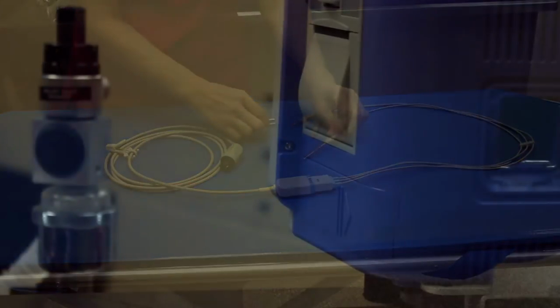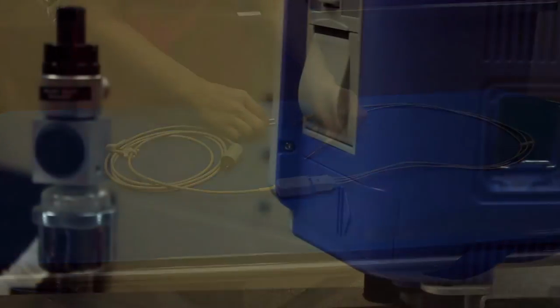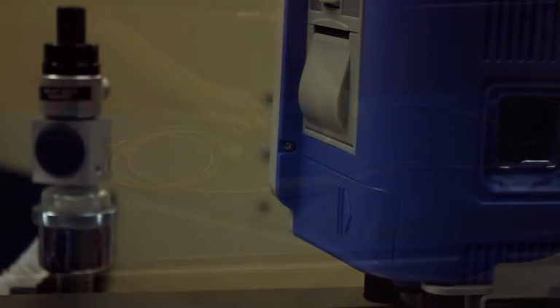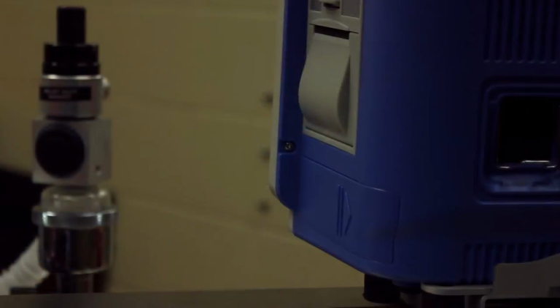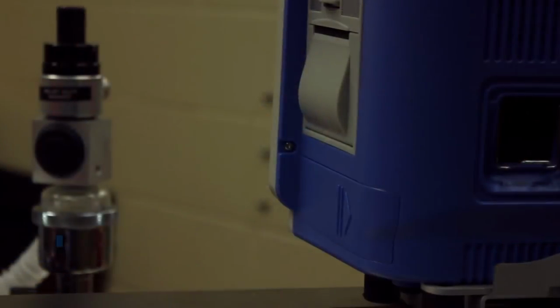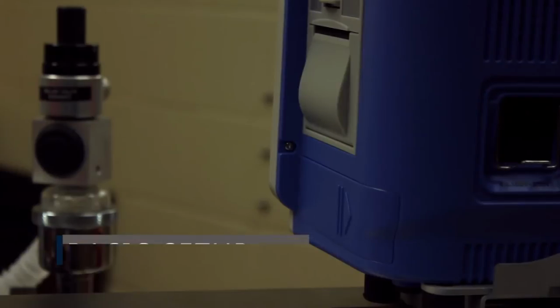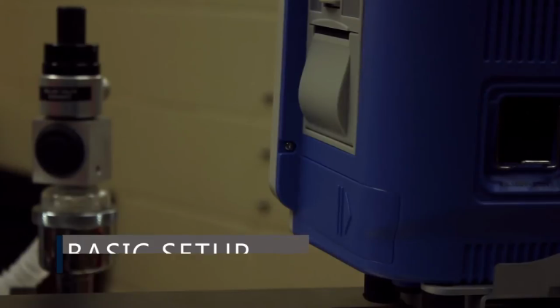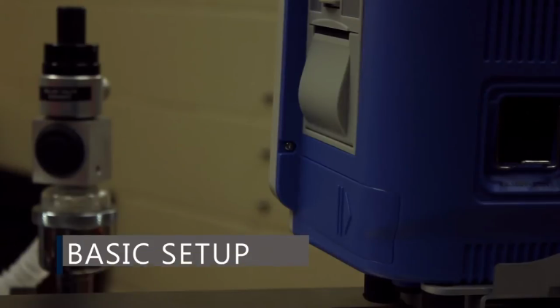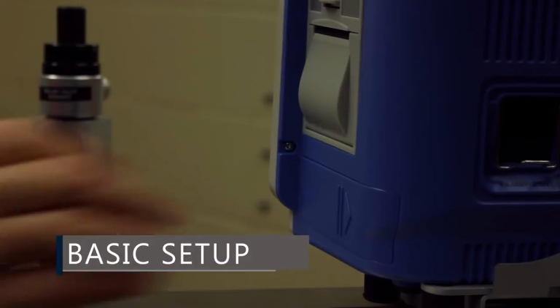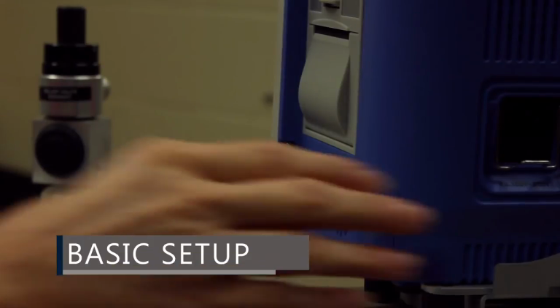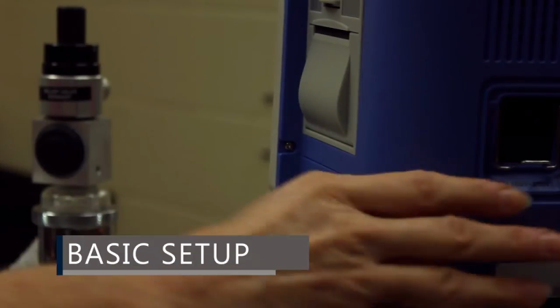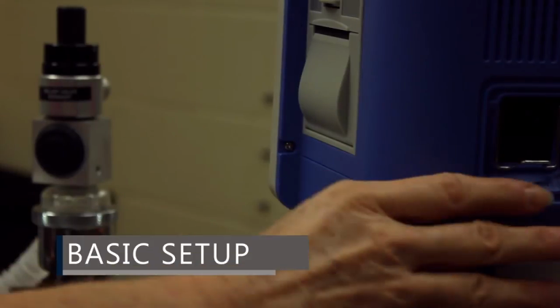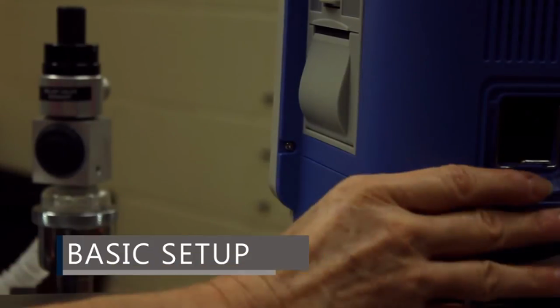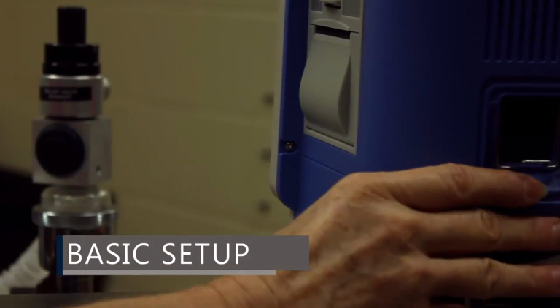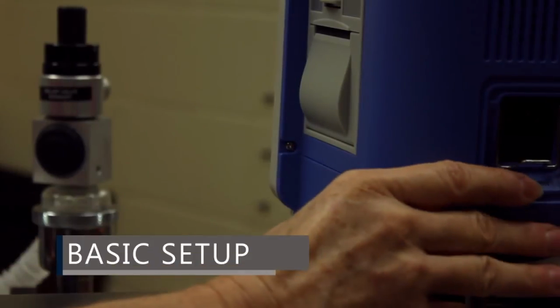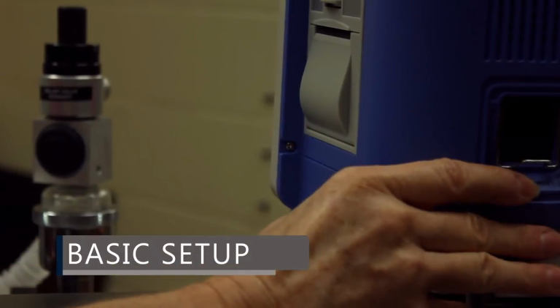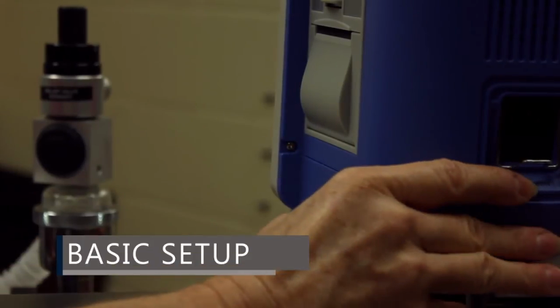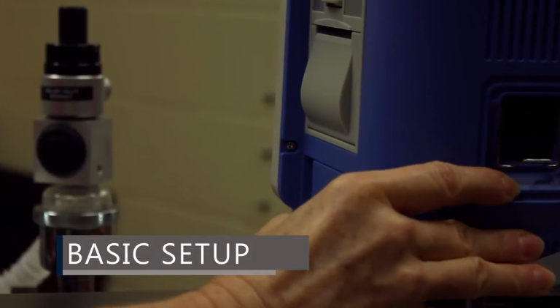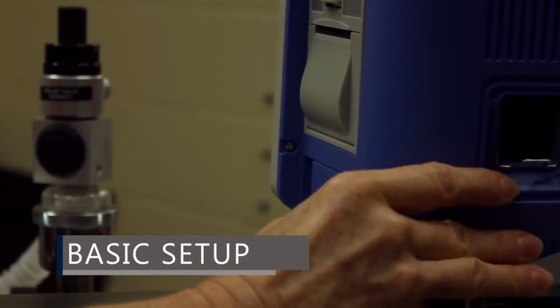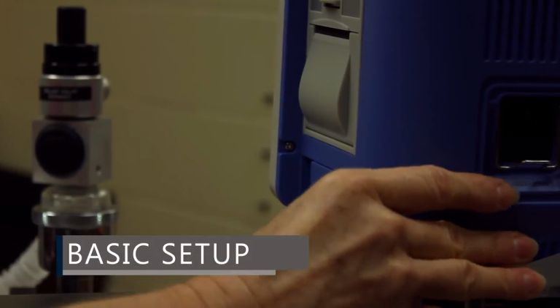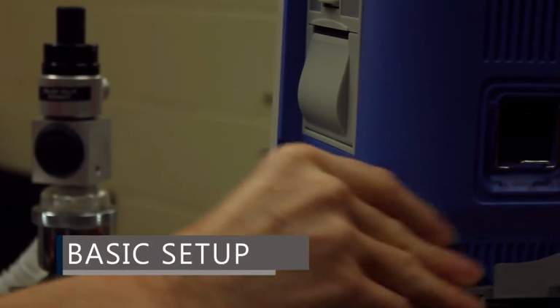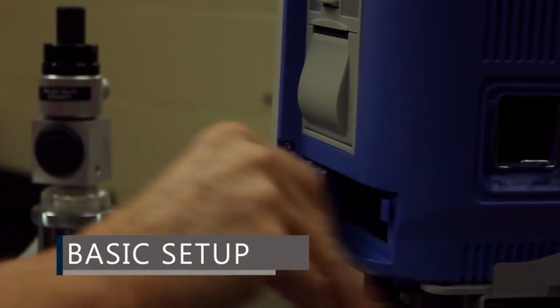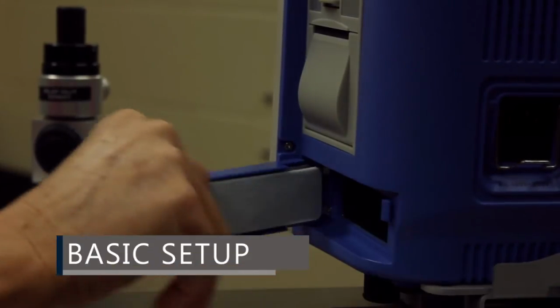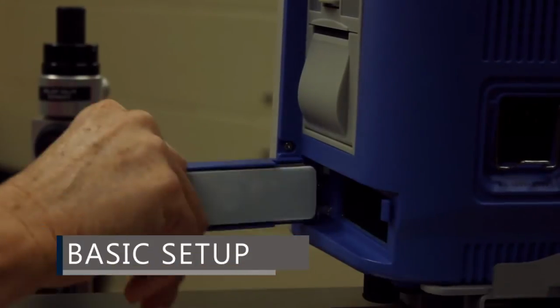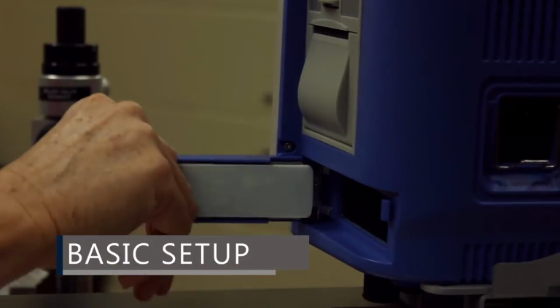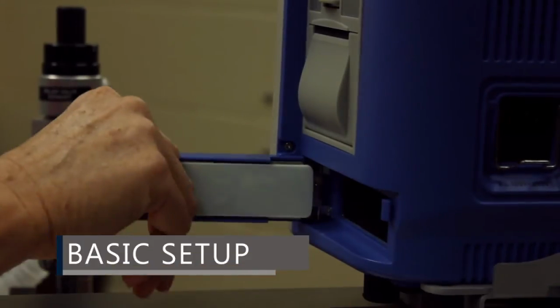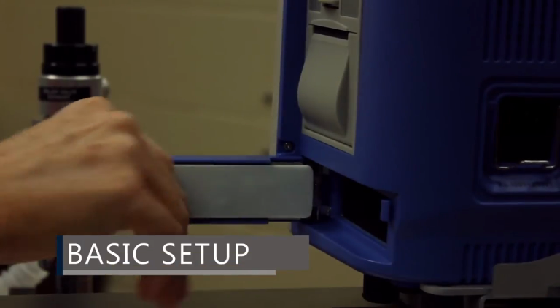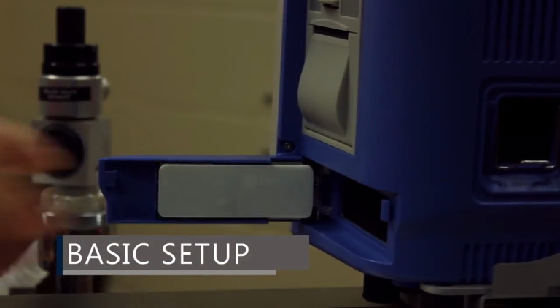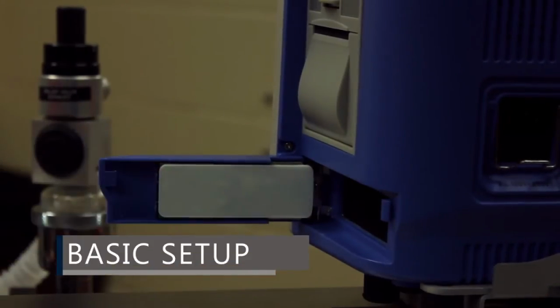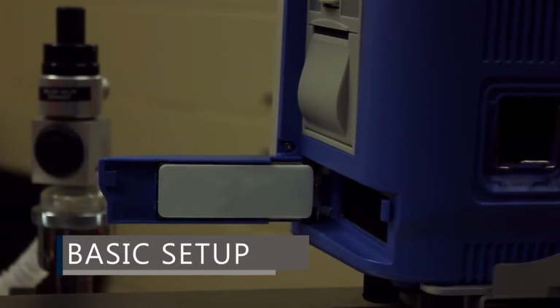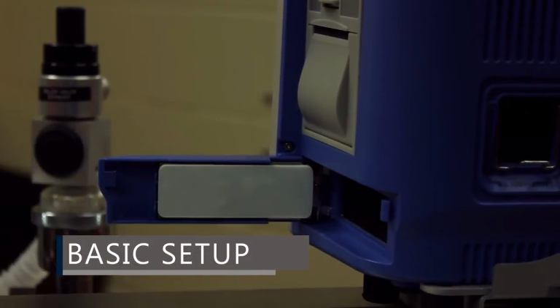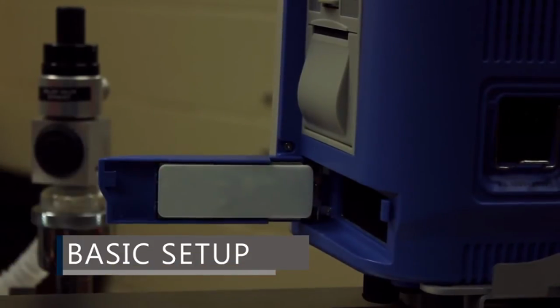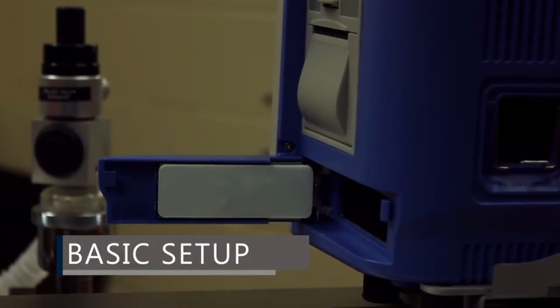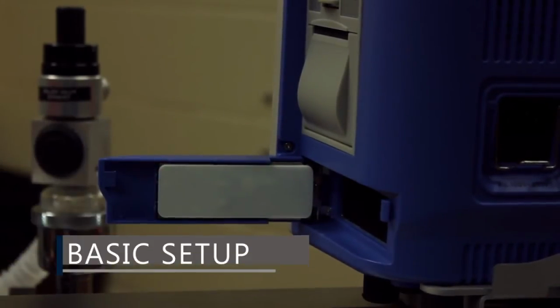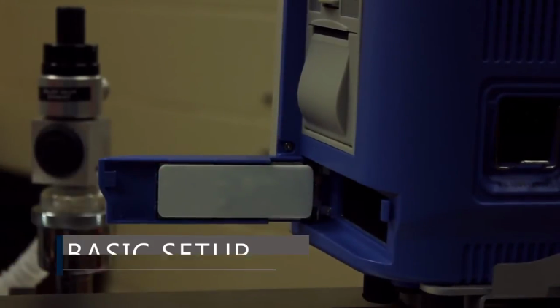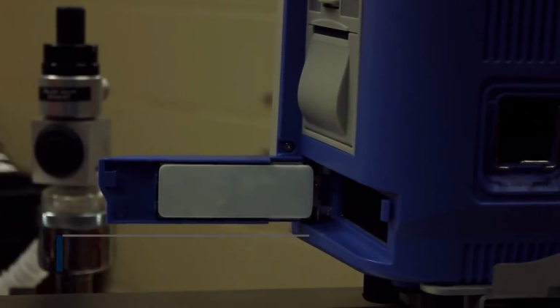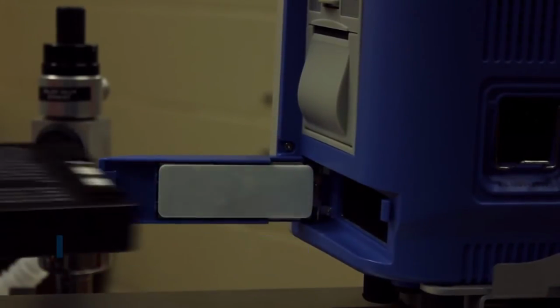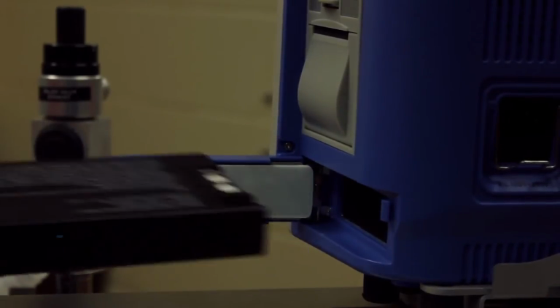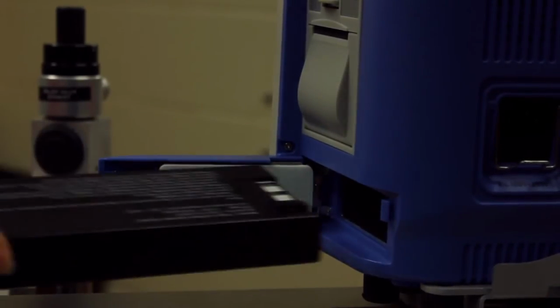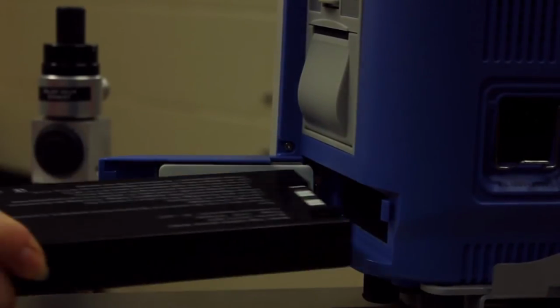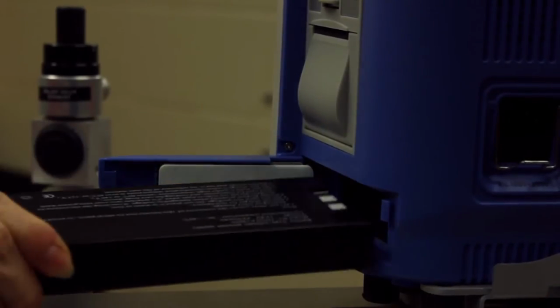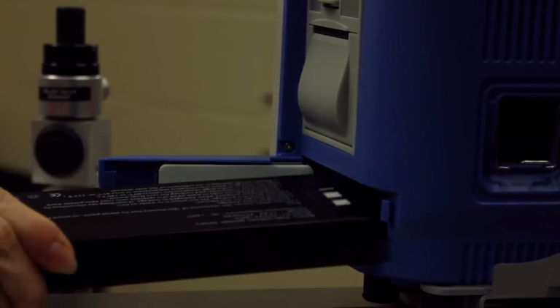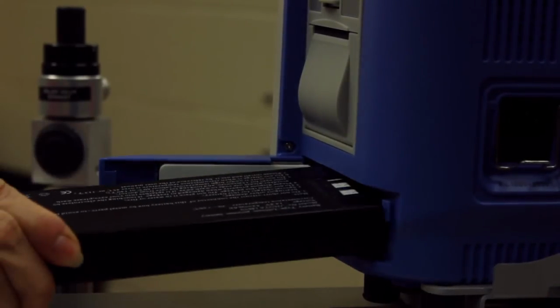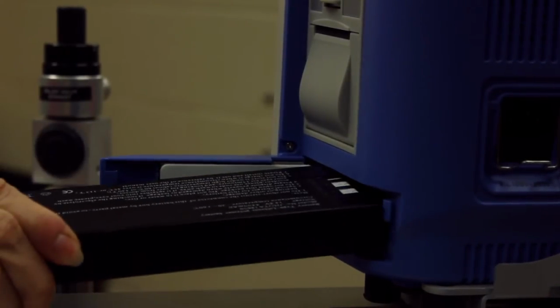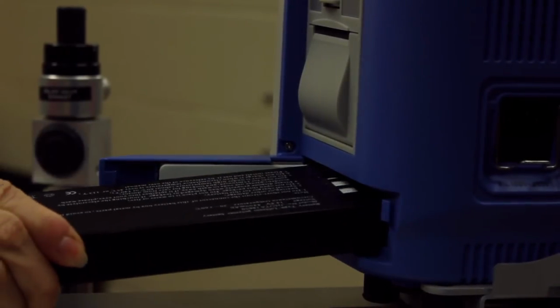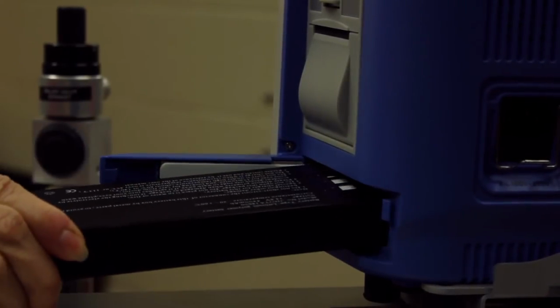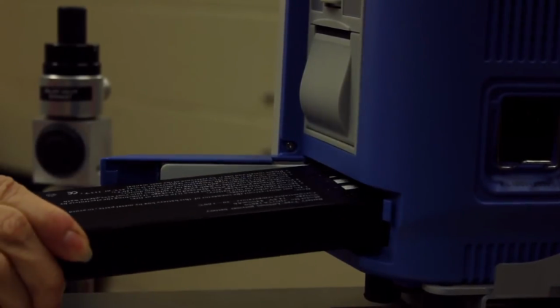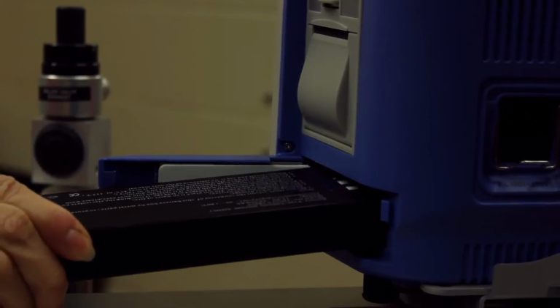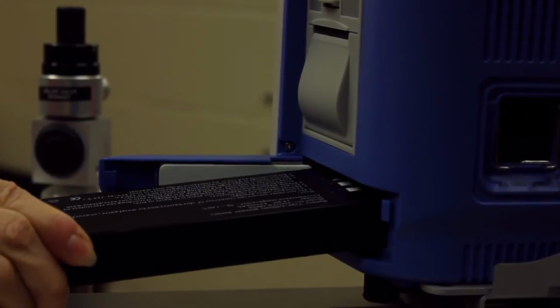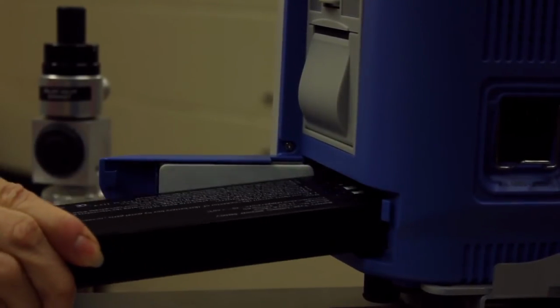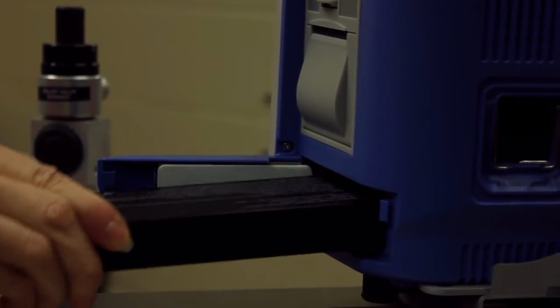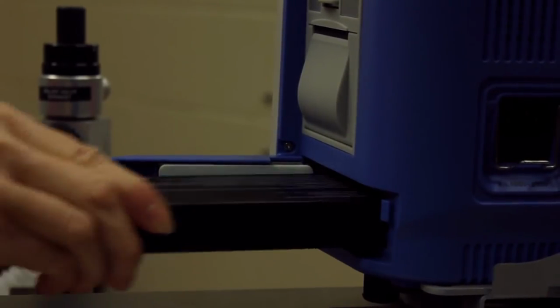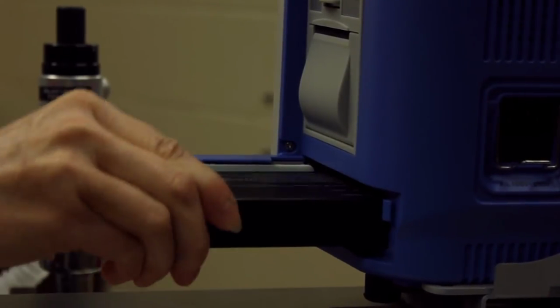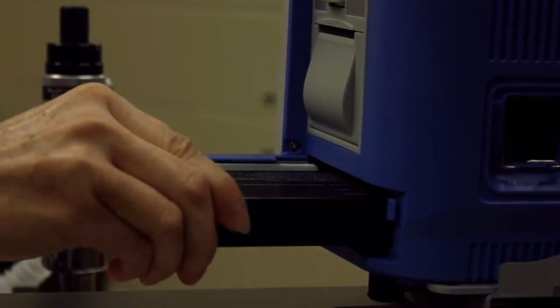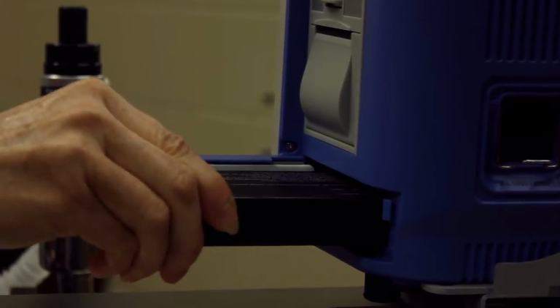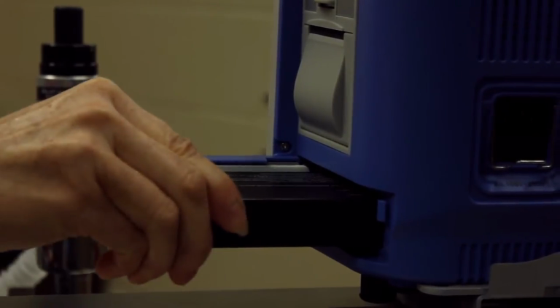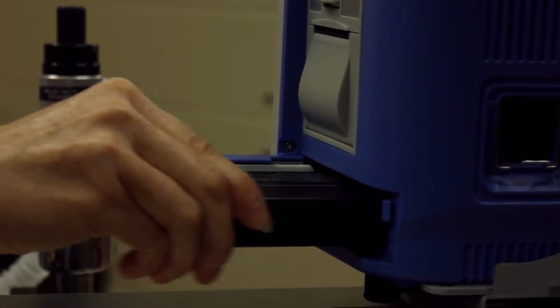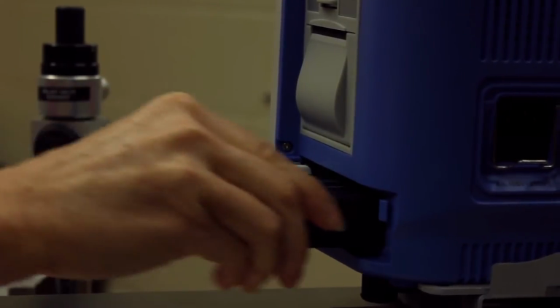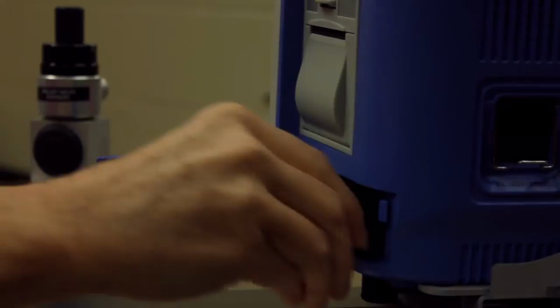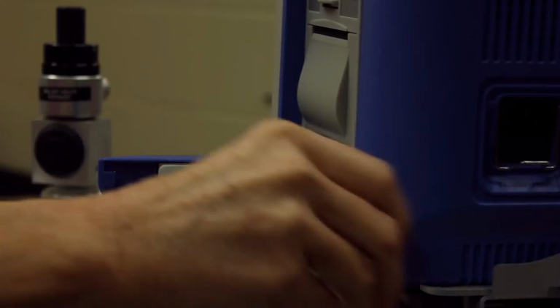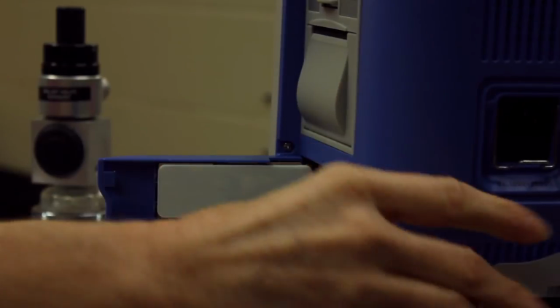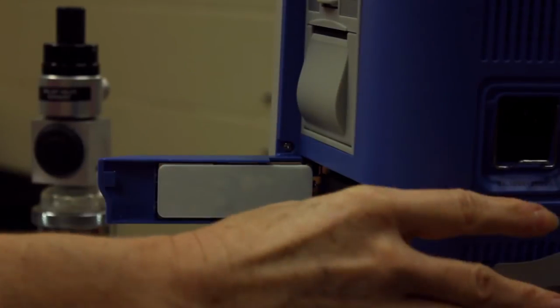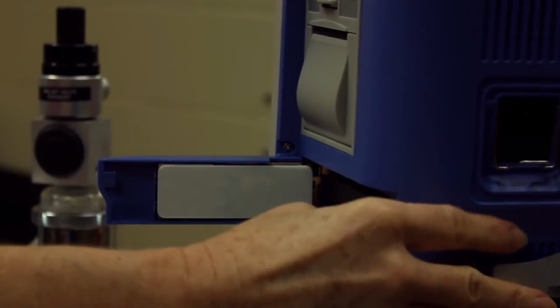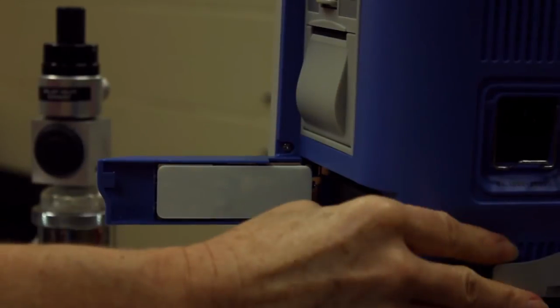Let's begin by opening the battery compartment and installing the battery. Make sure you hear the click.